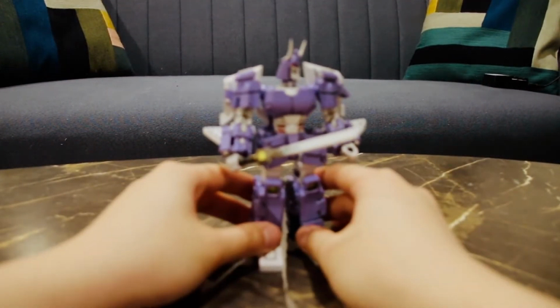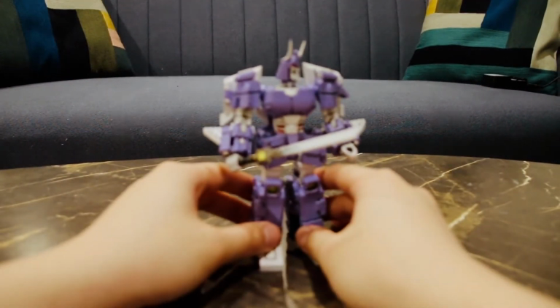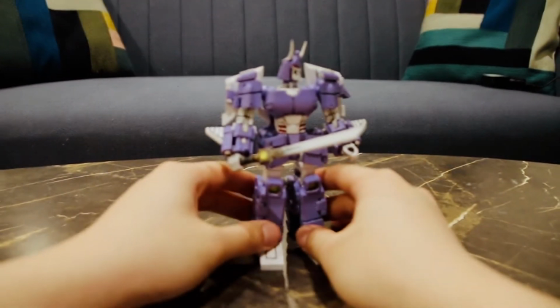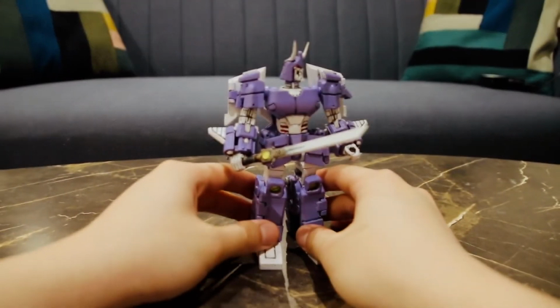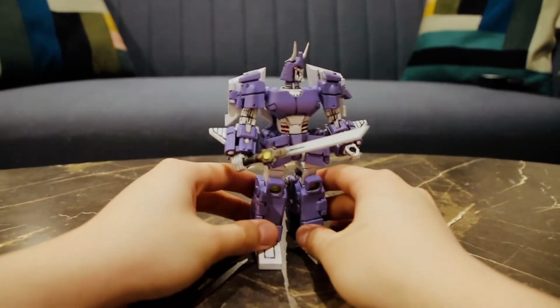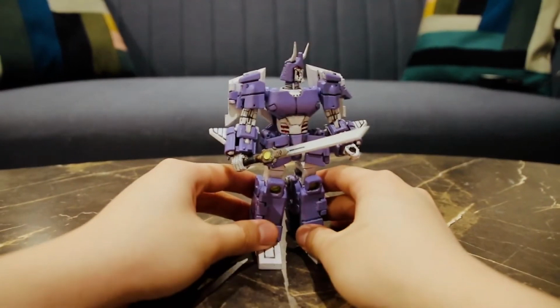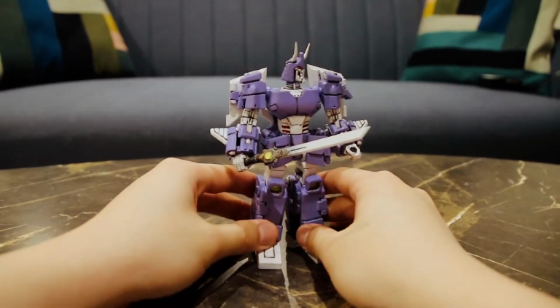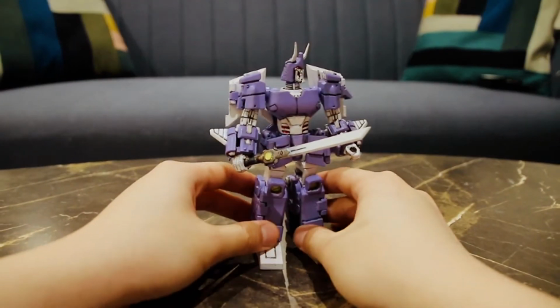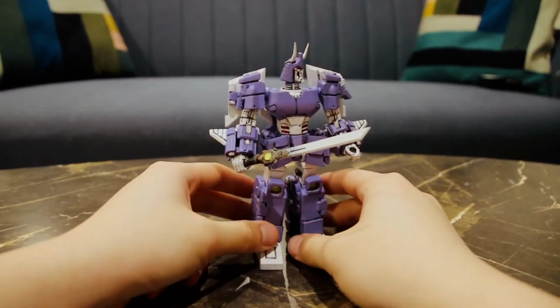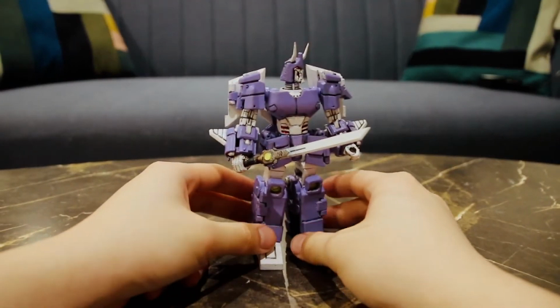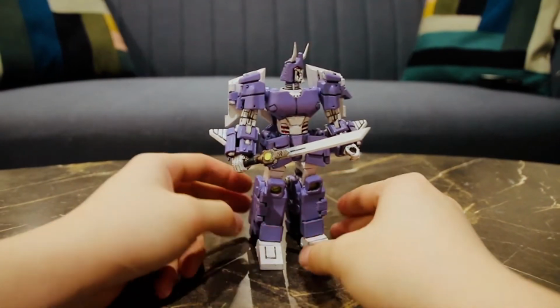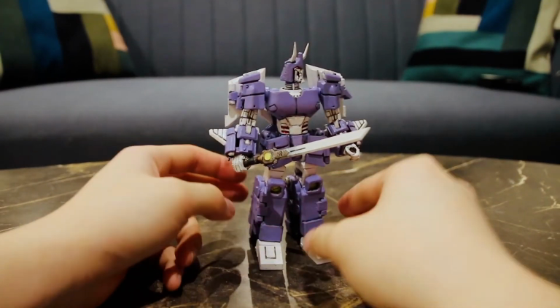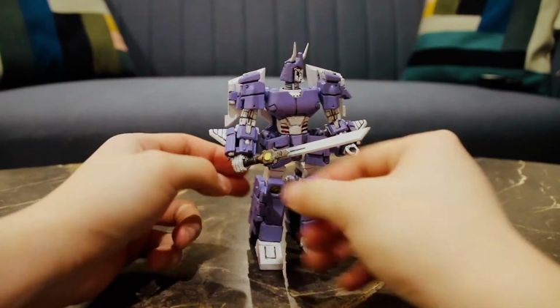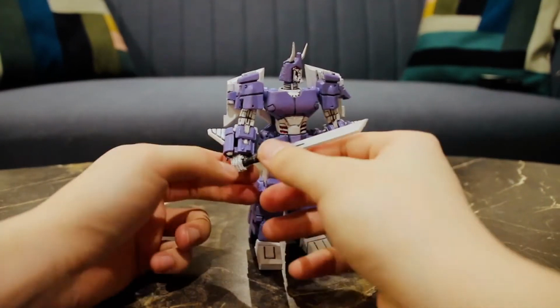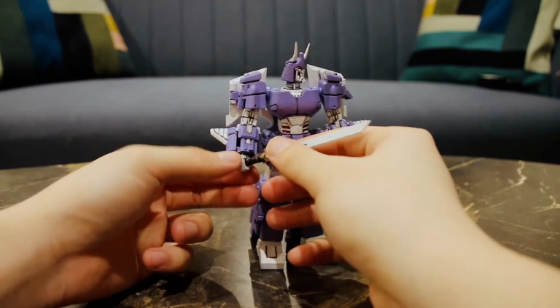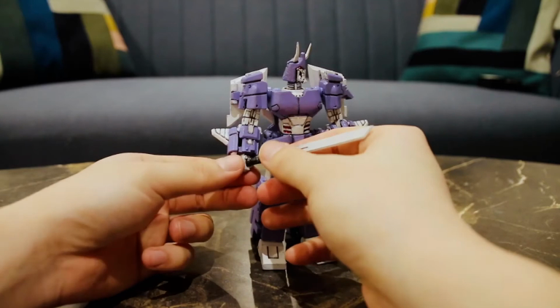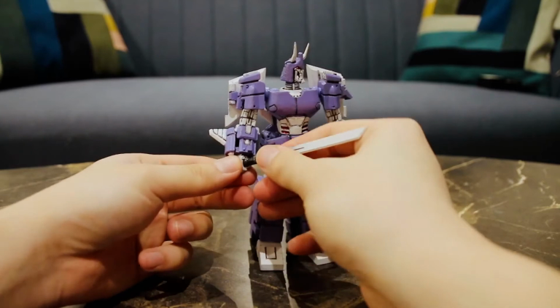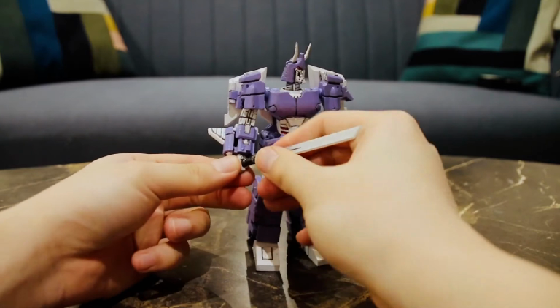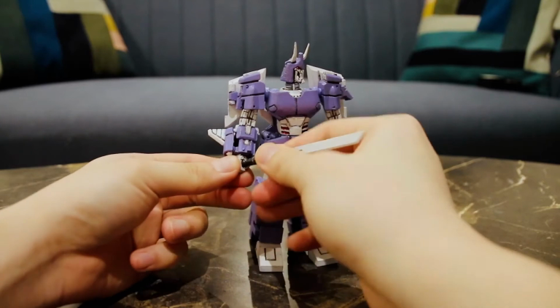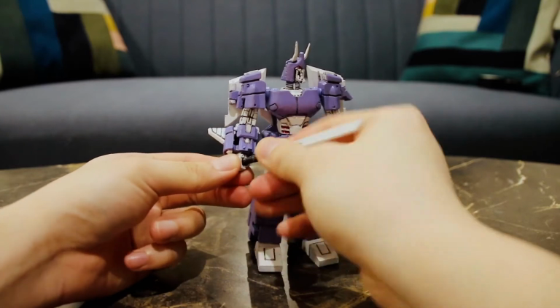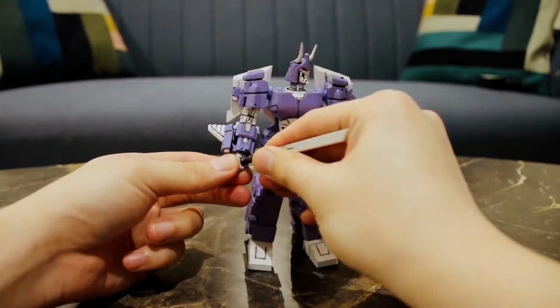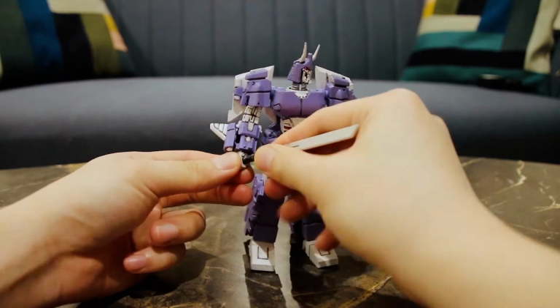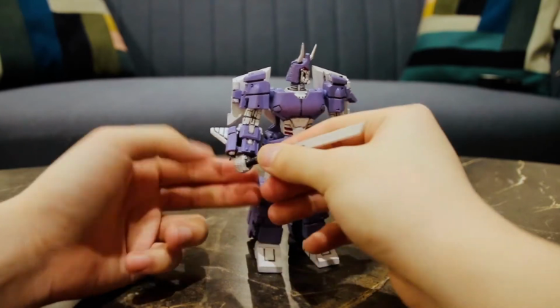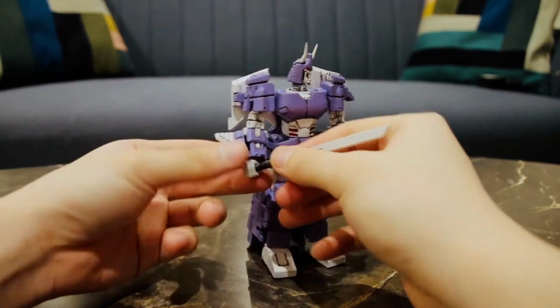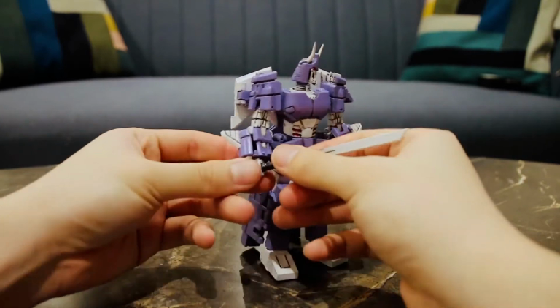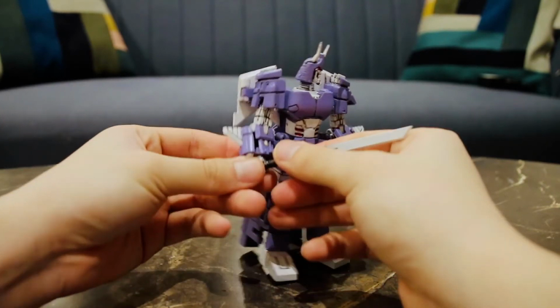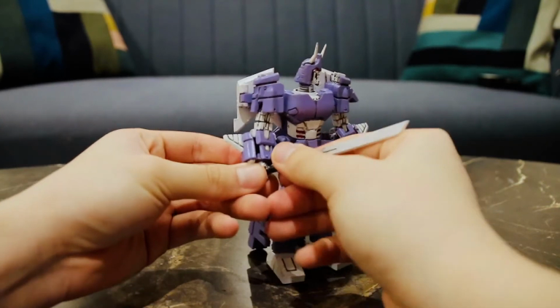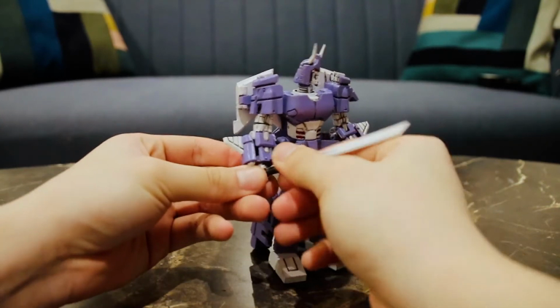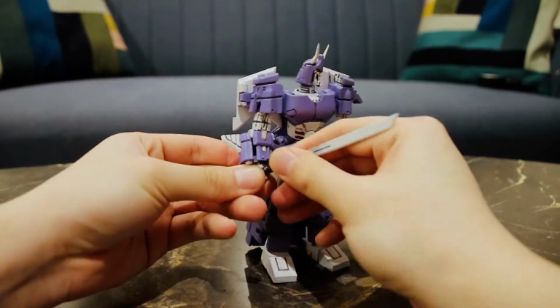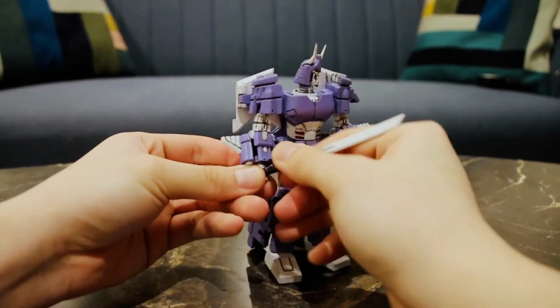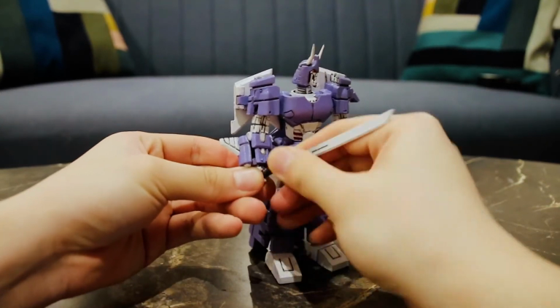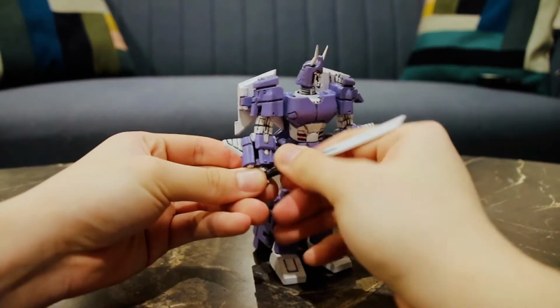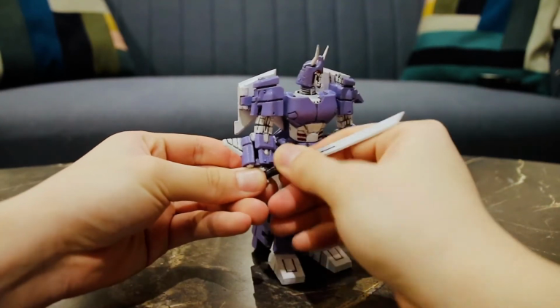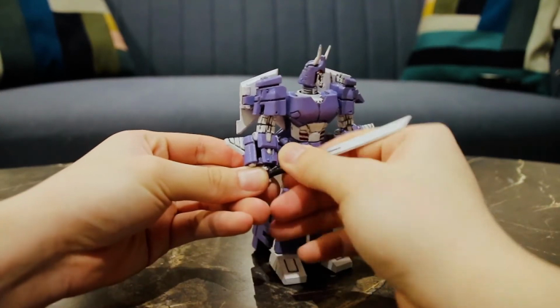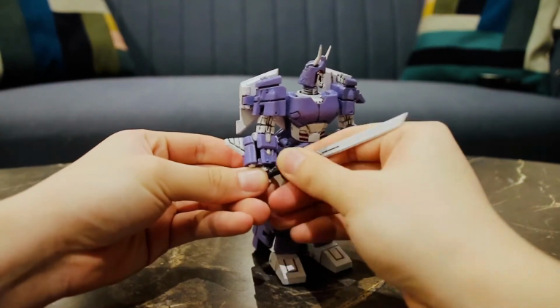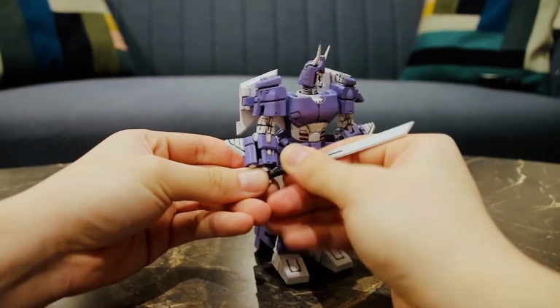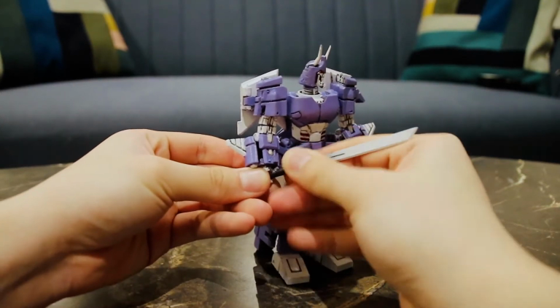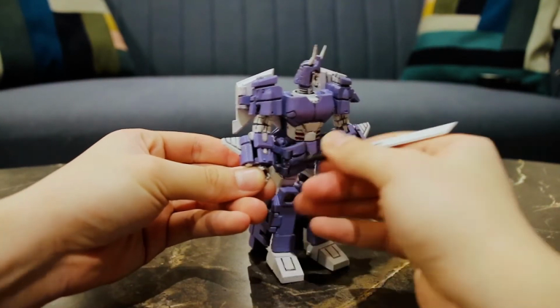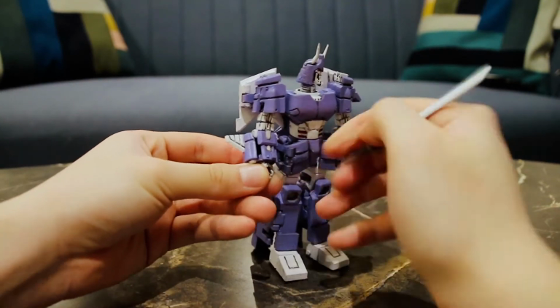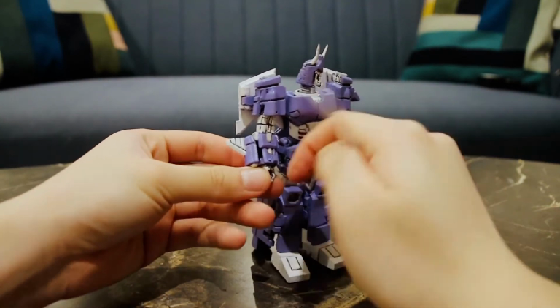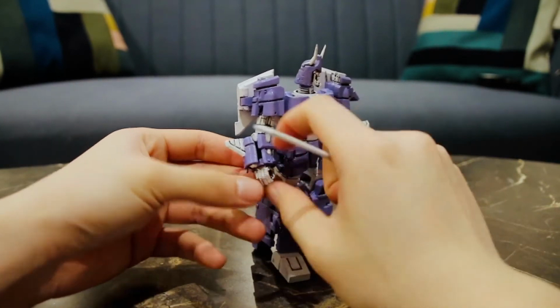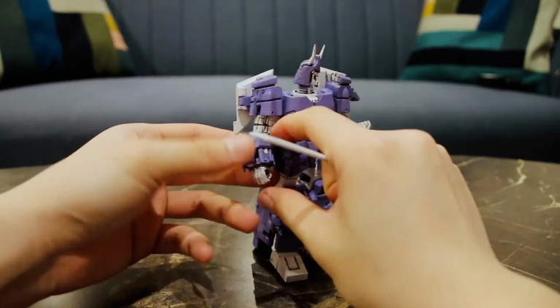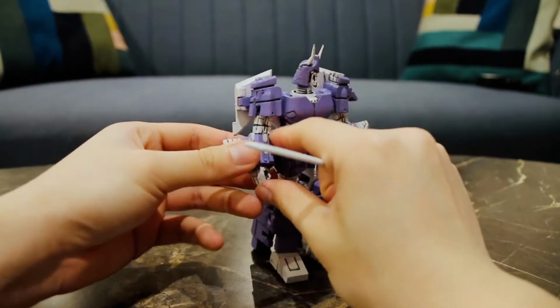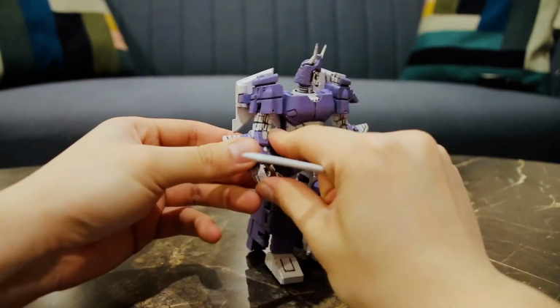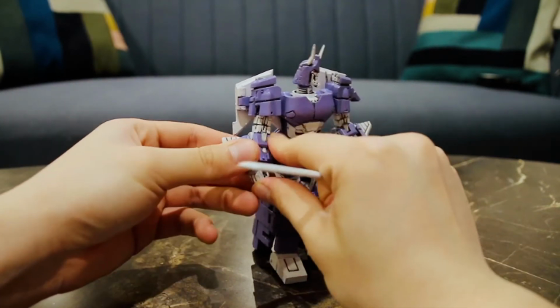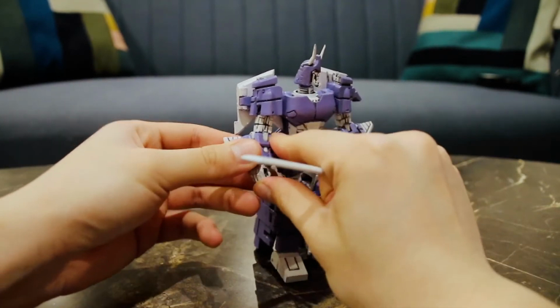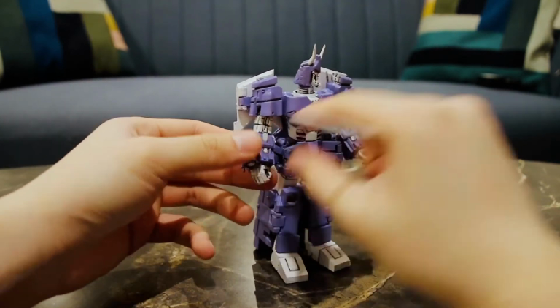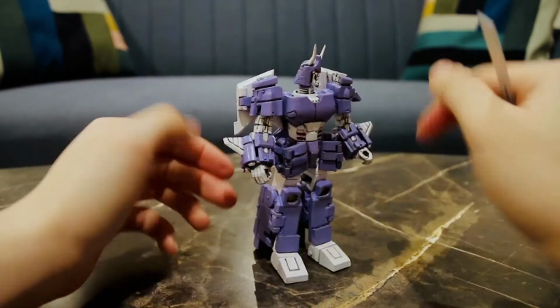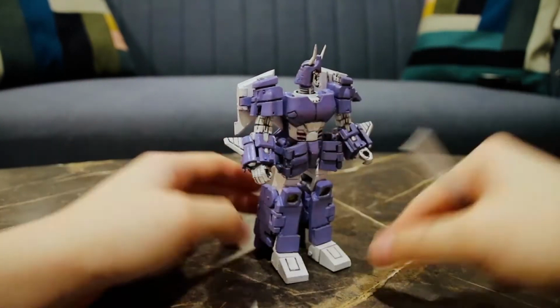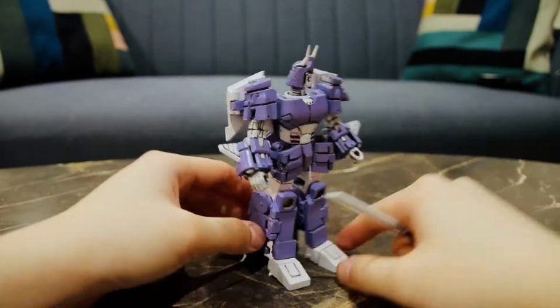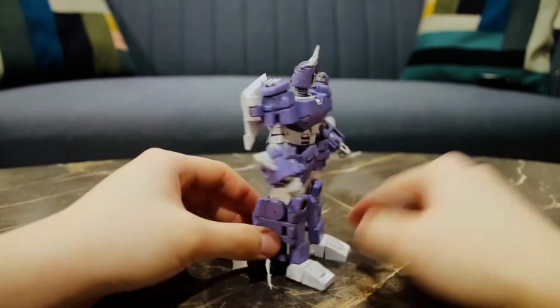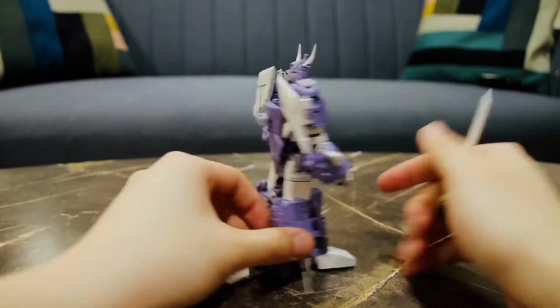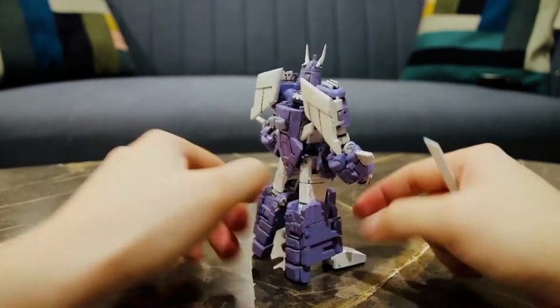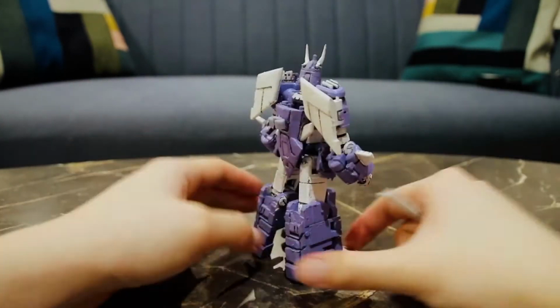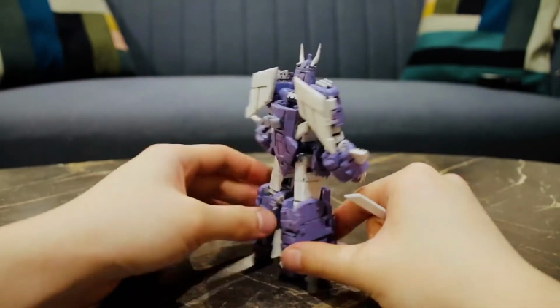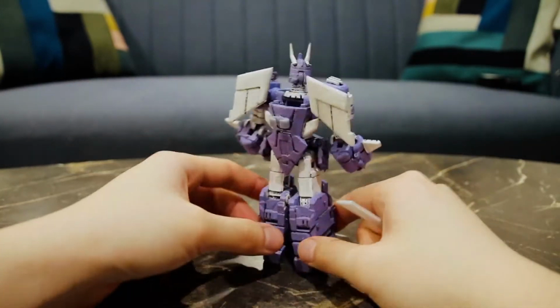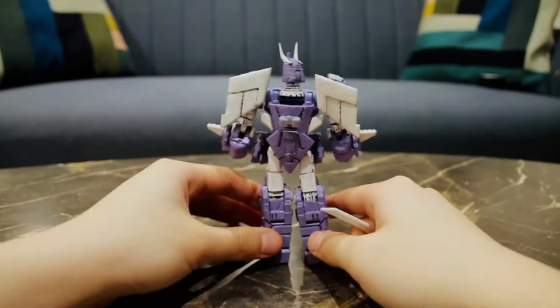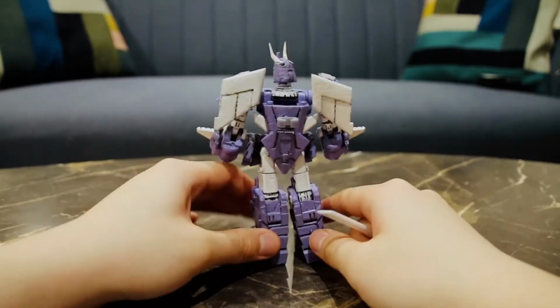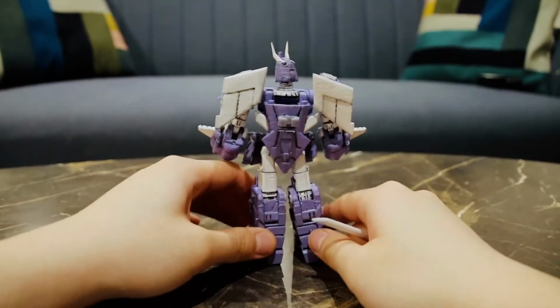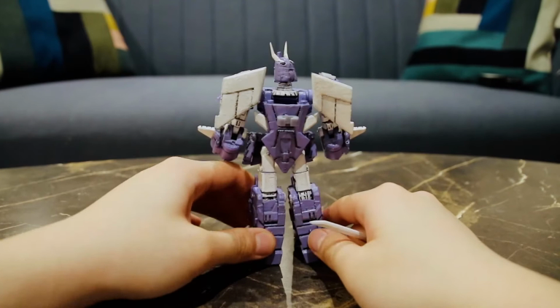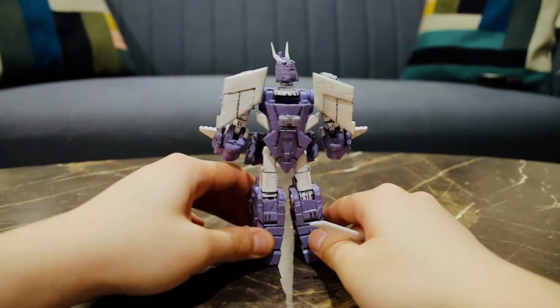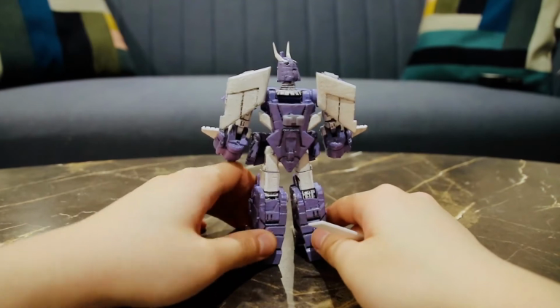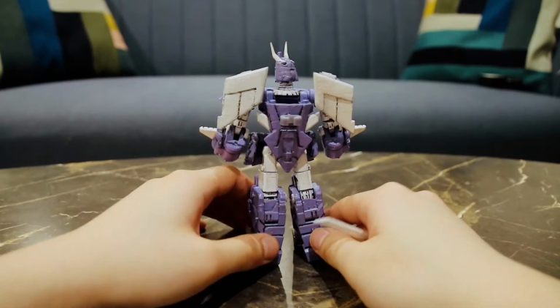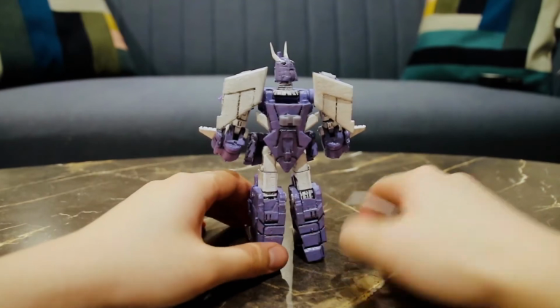There is storage for the sword — at the back there is a sheath that you can slide the sword in, and it does not hinder any articulation or the look of the toy.